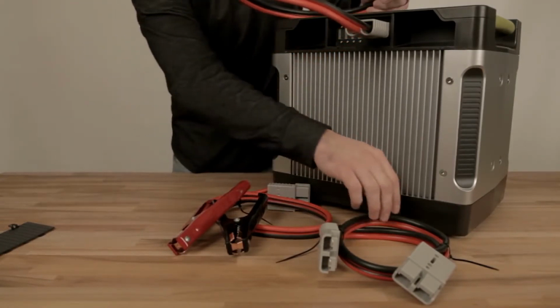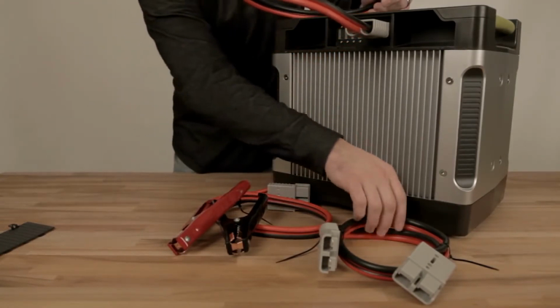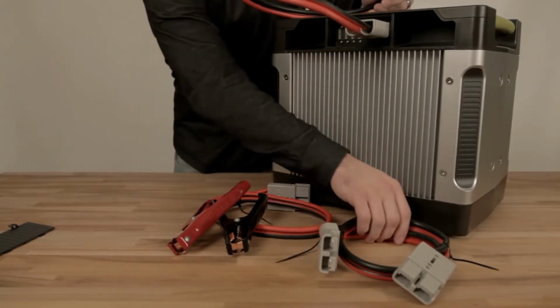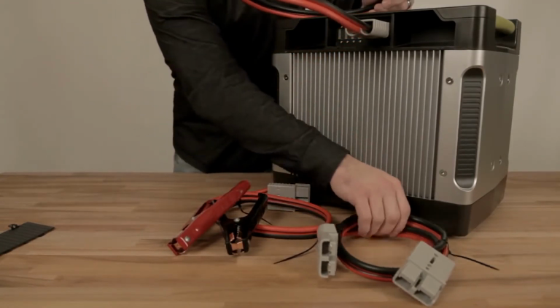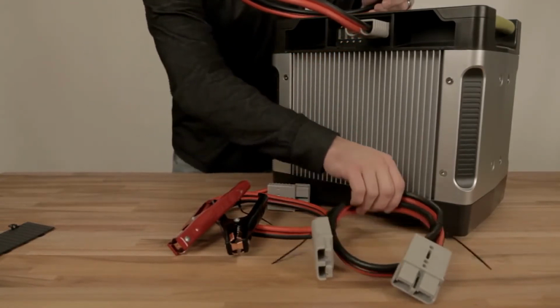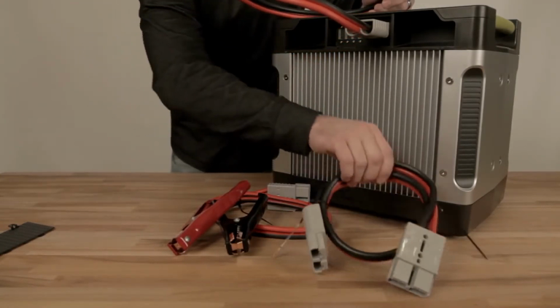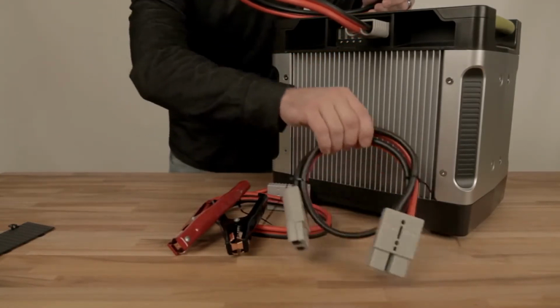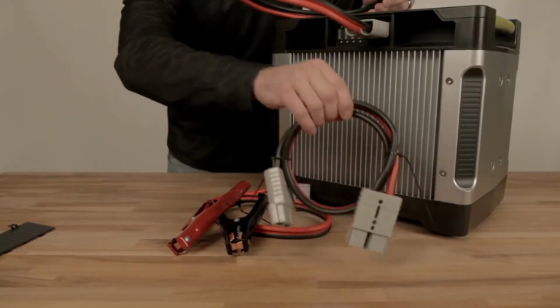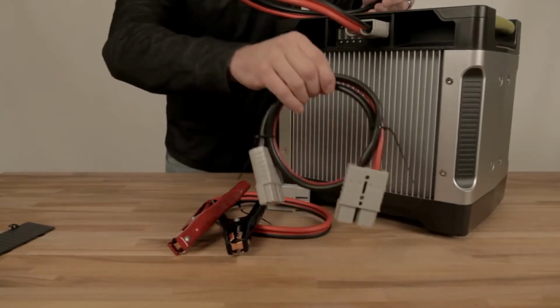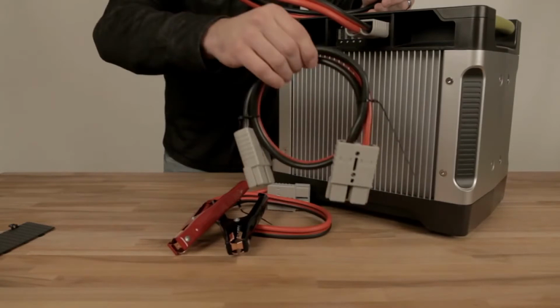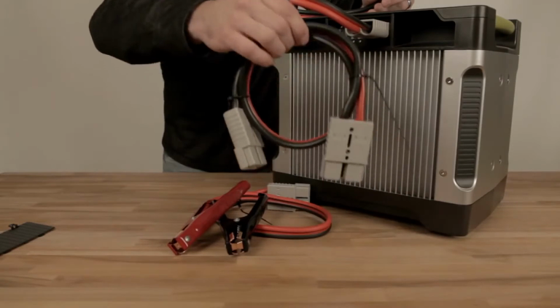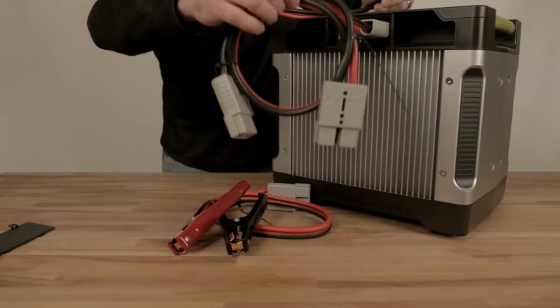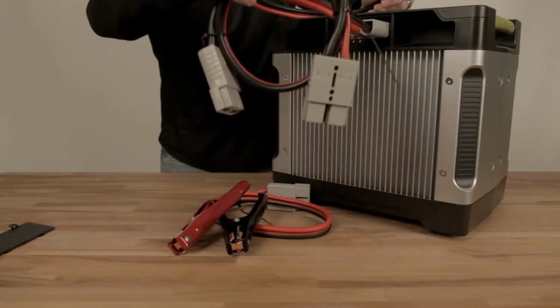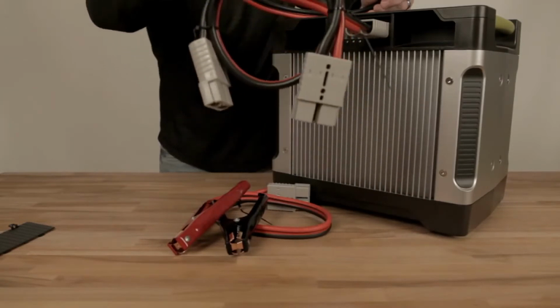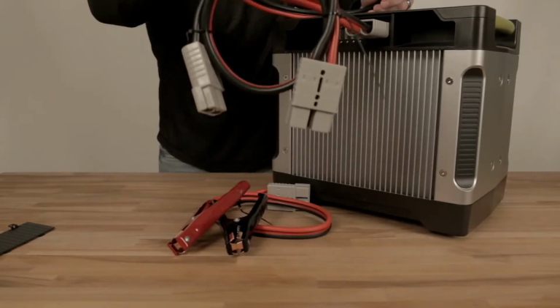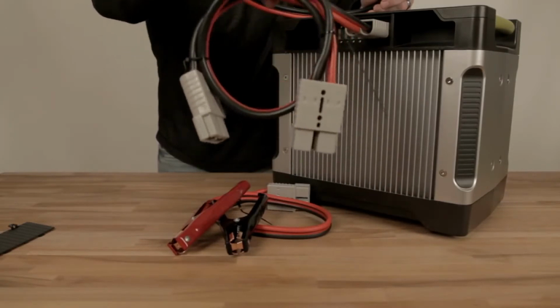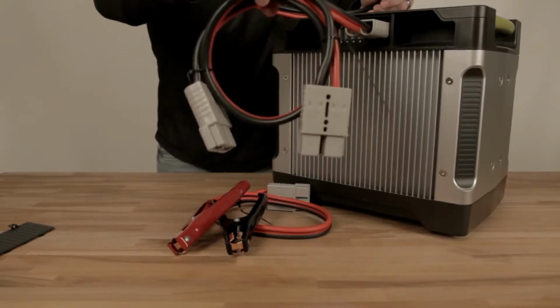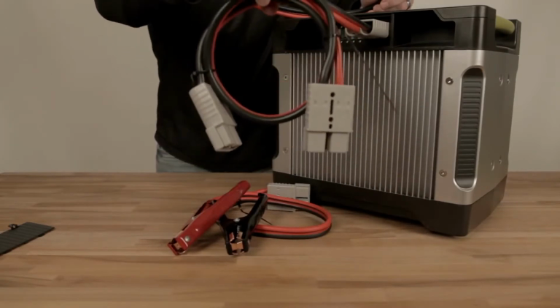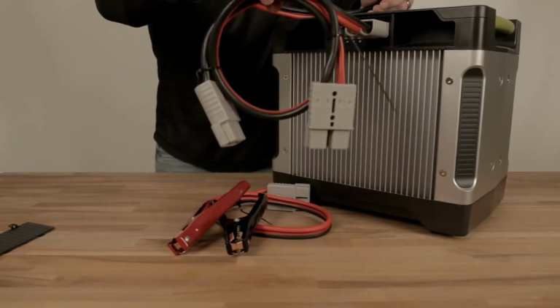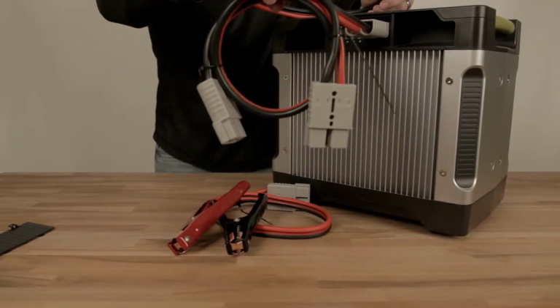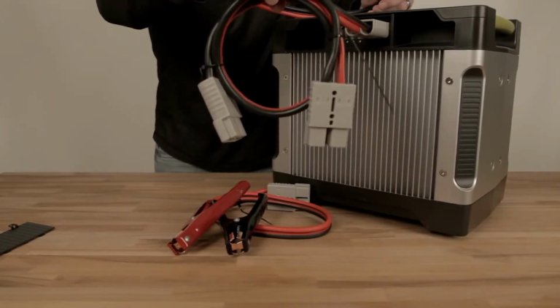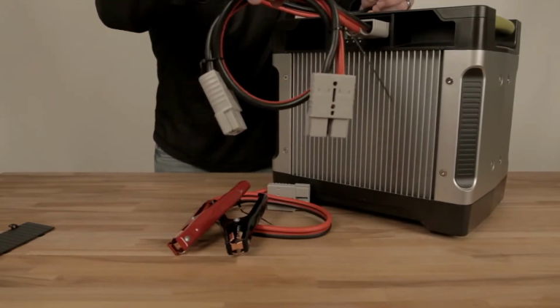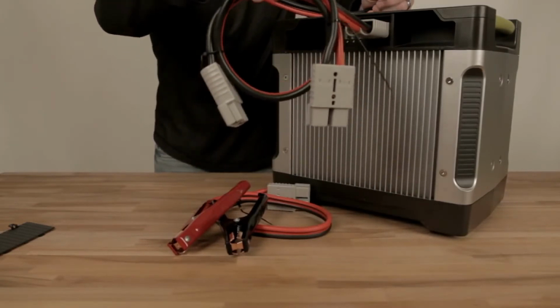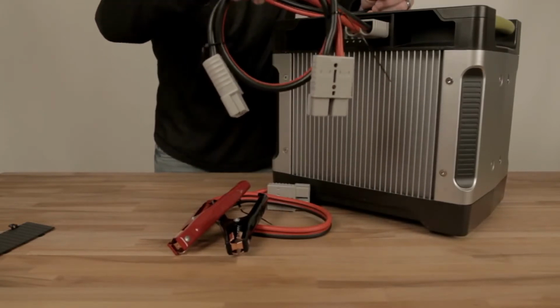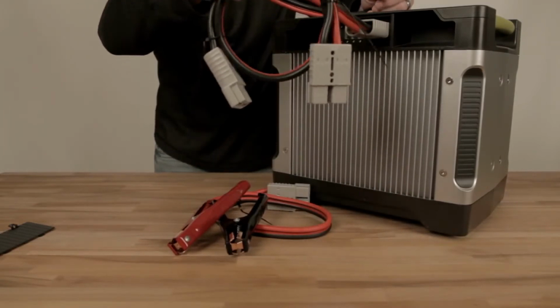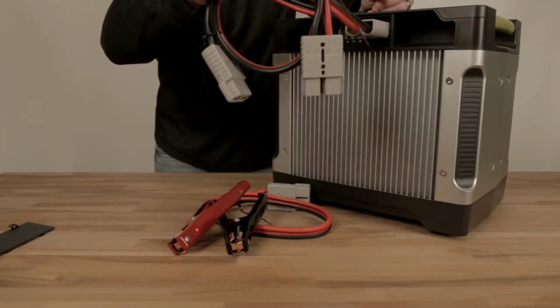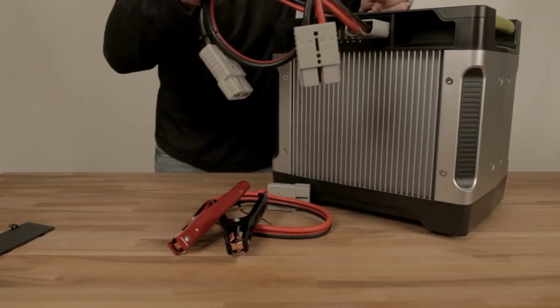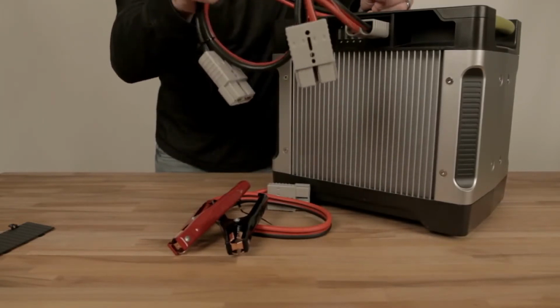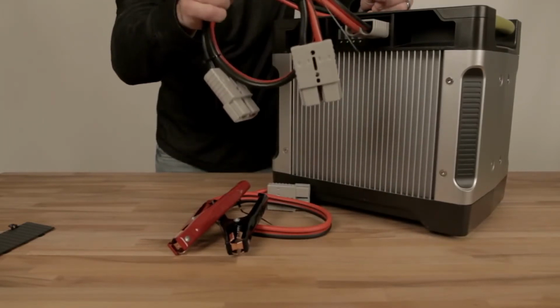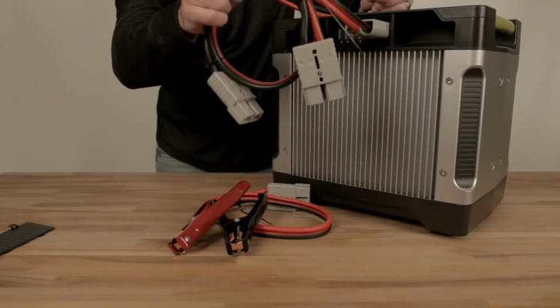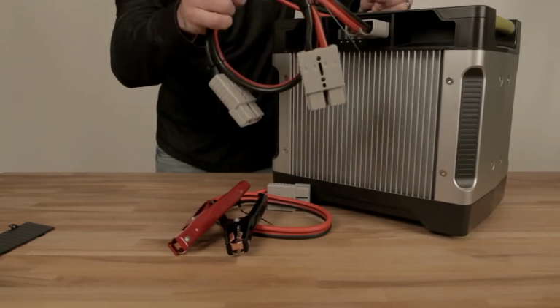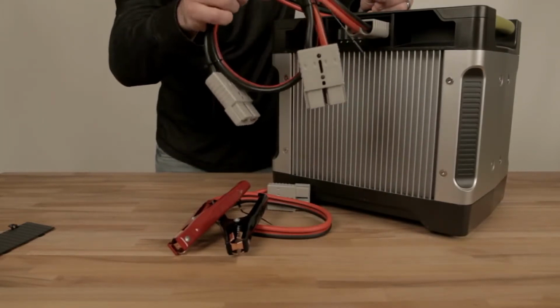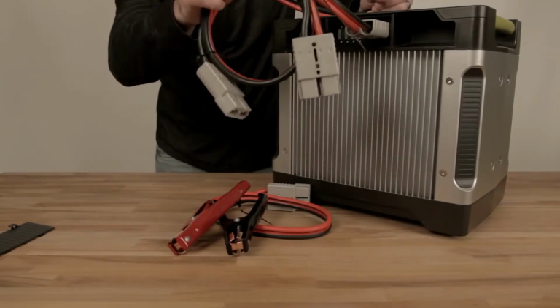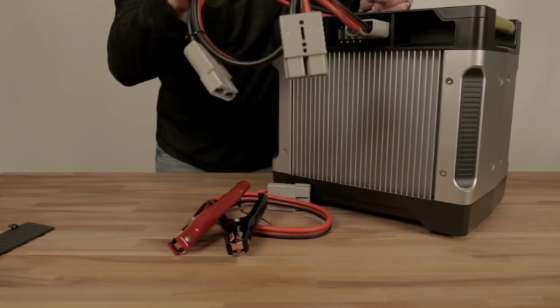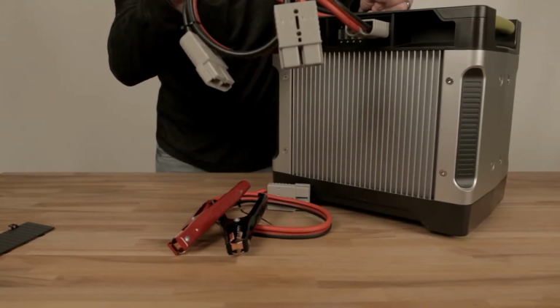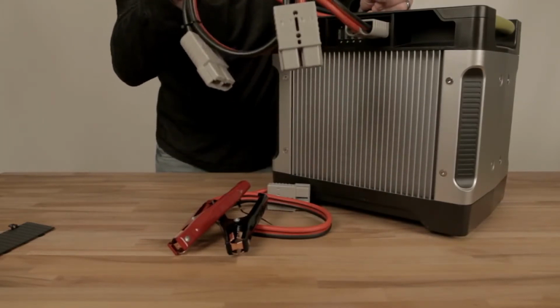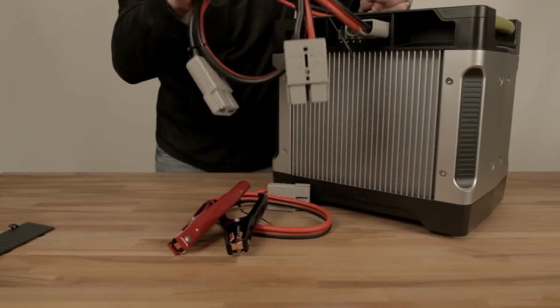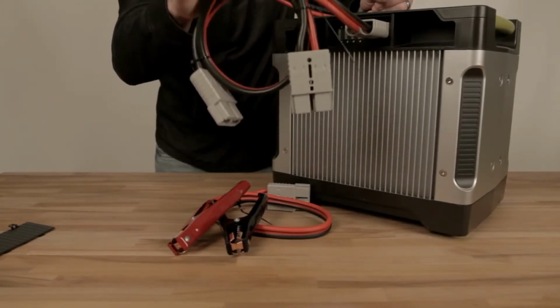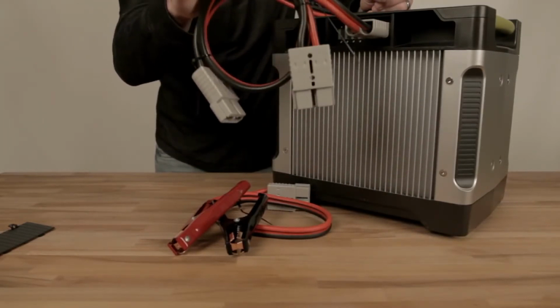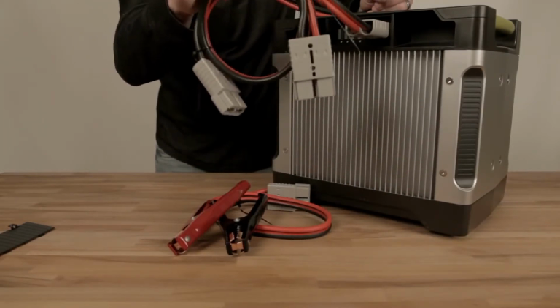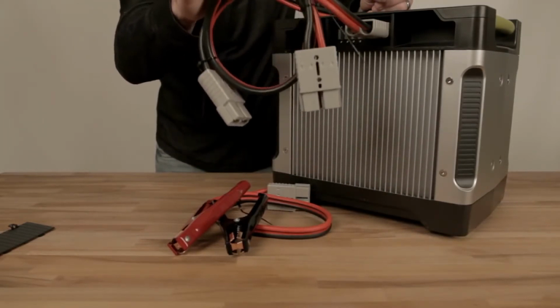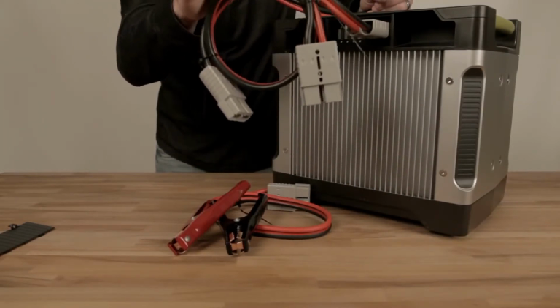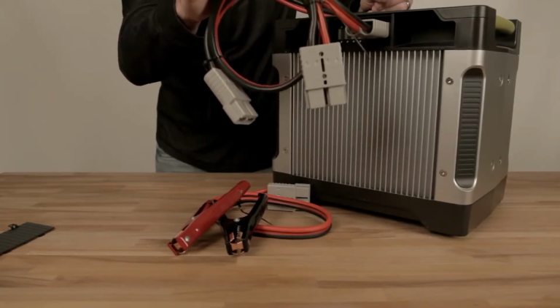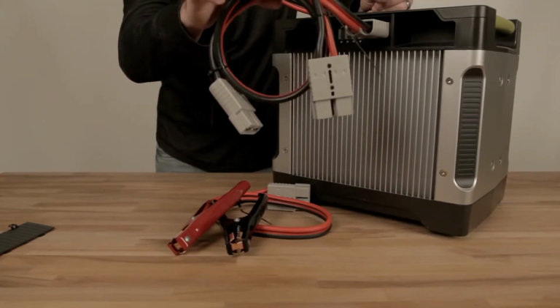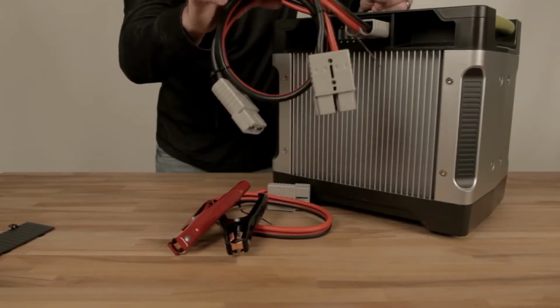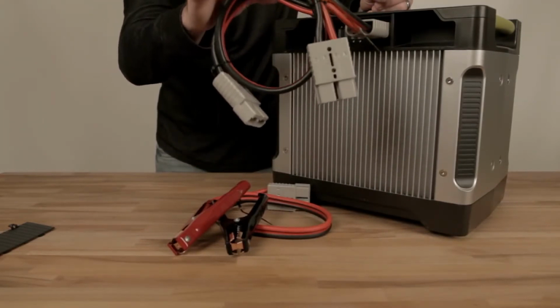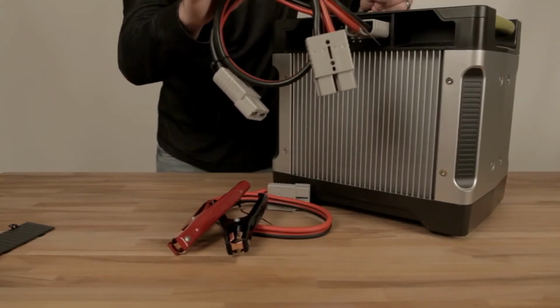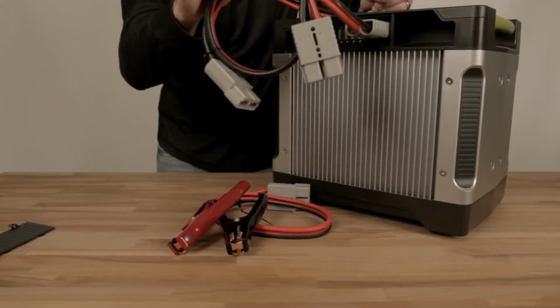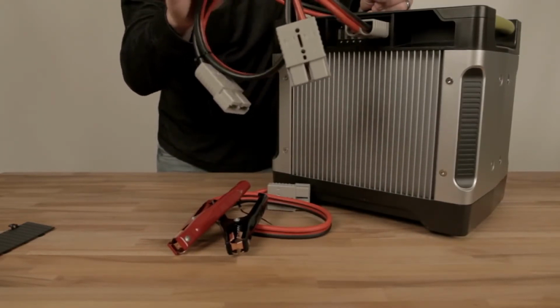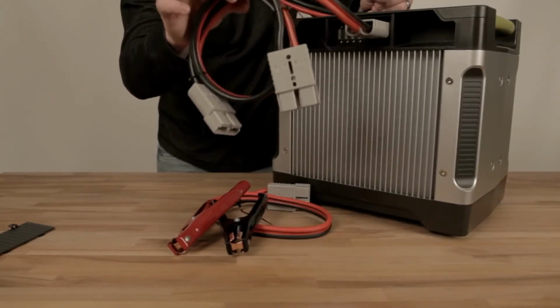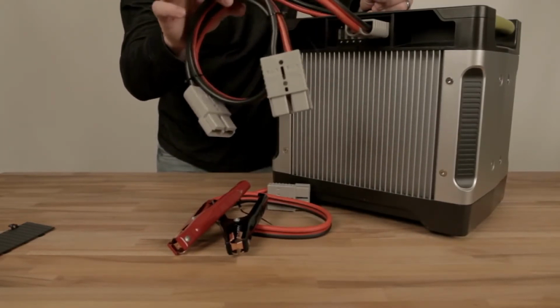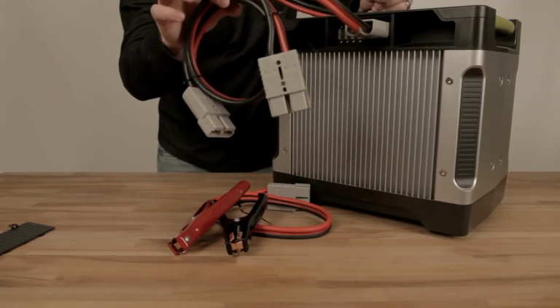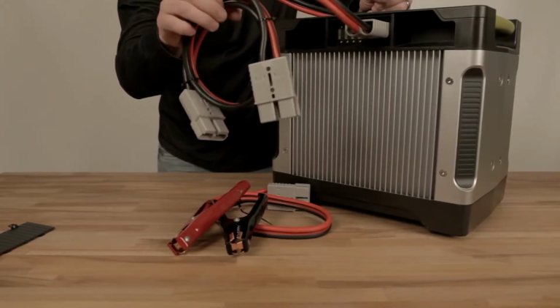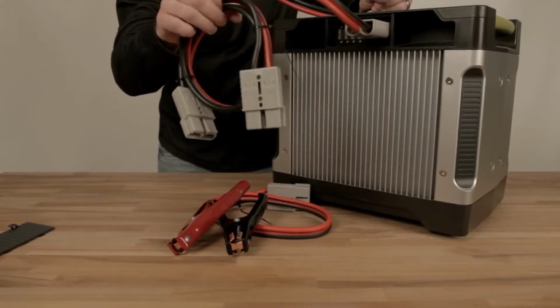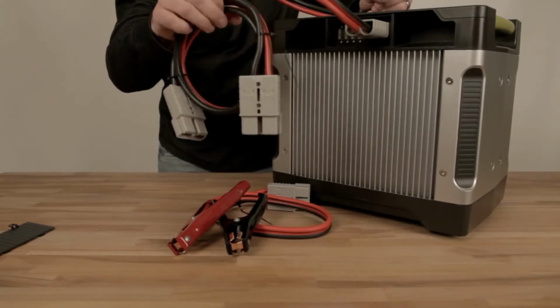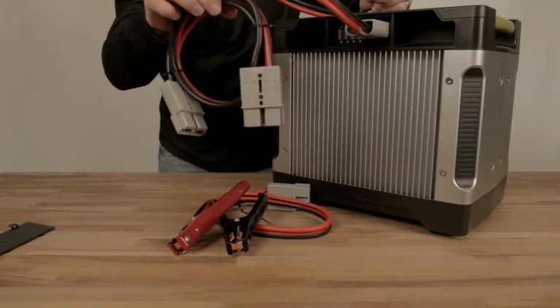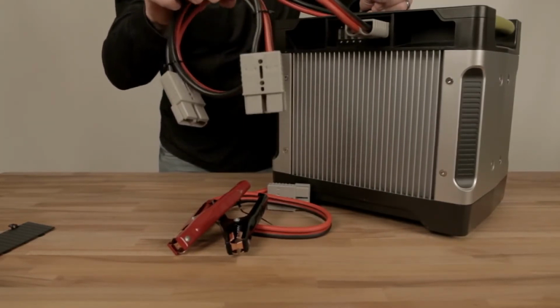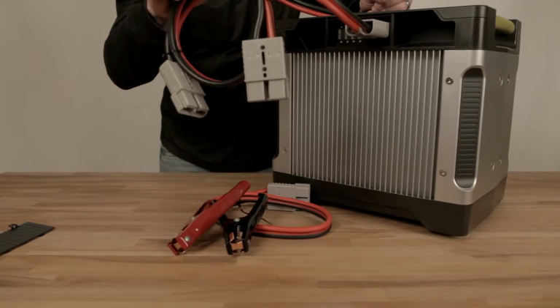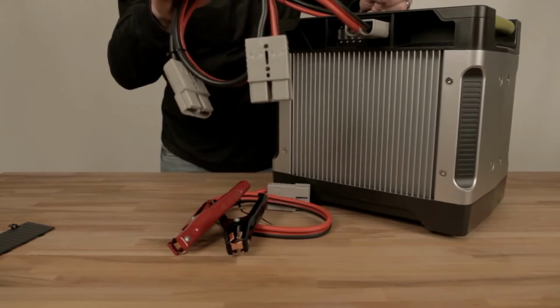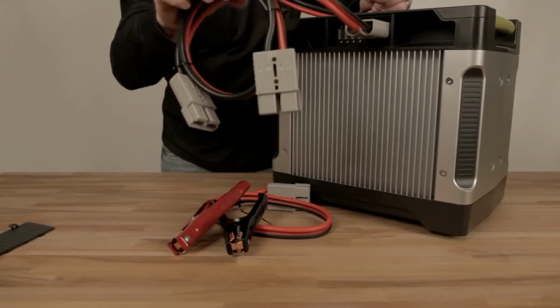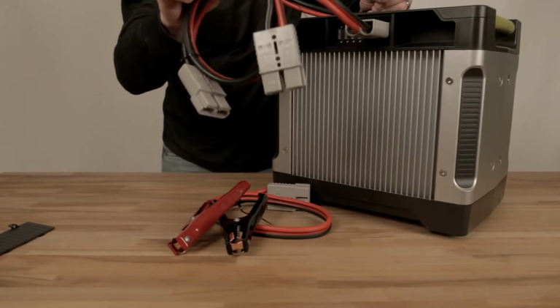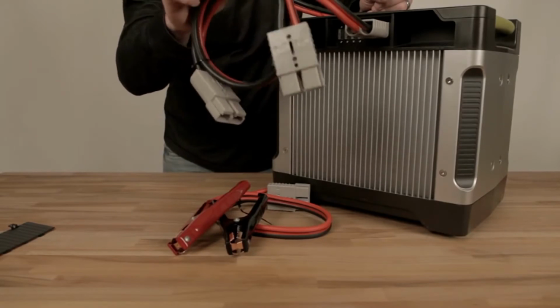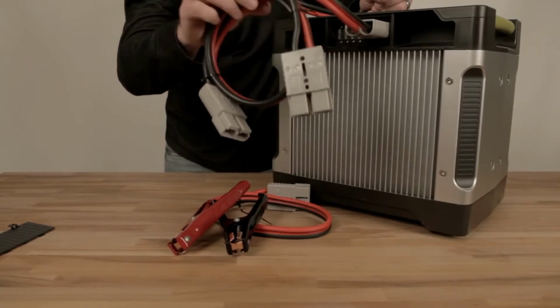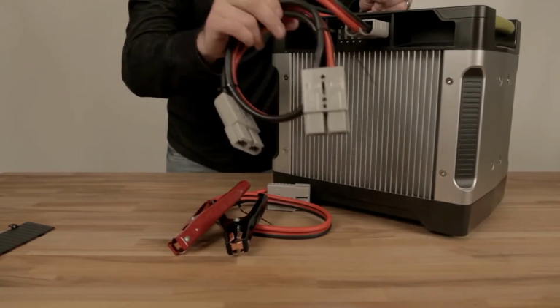The other adapter we have is this beauty right here, which will actually daisy chain two Yeti 1250s together so they will share power.